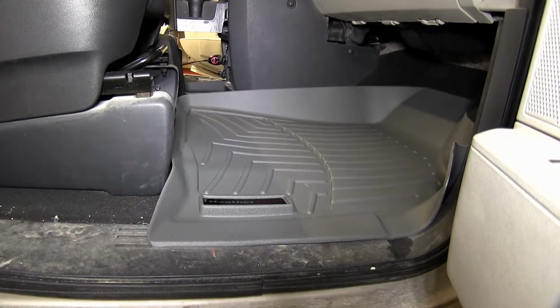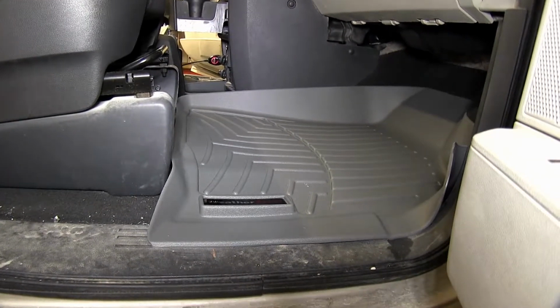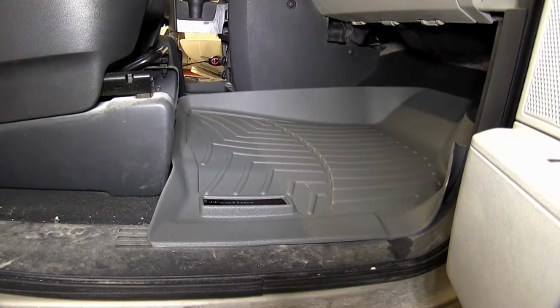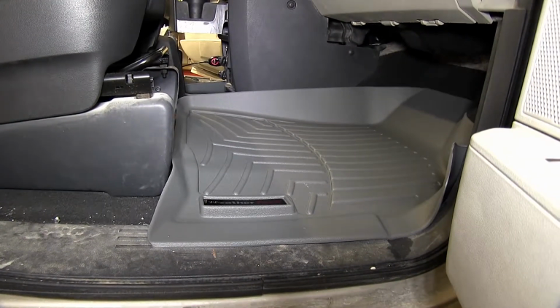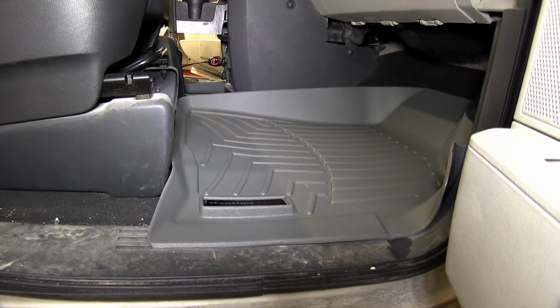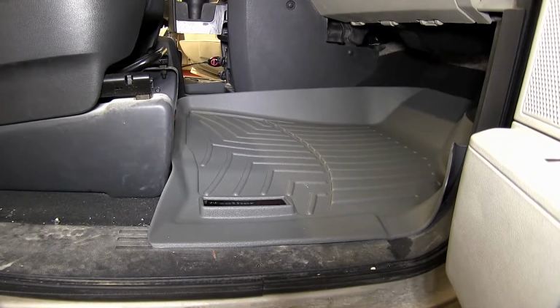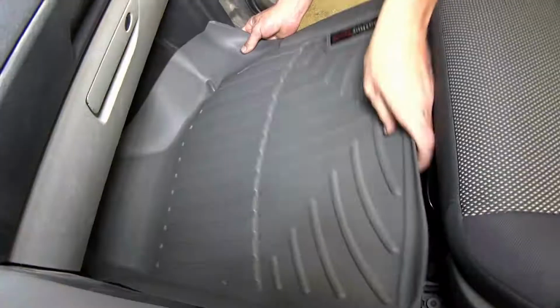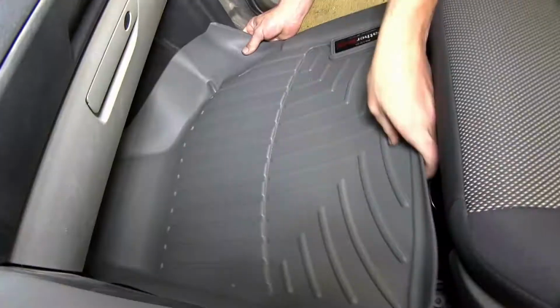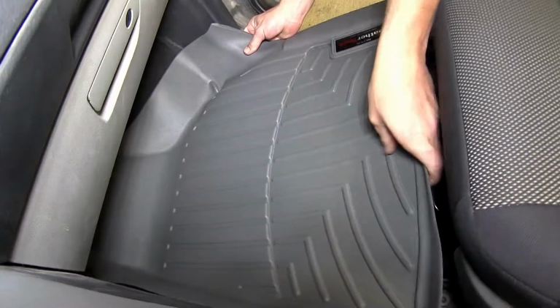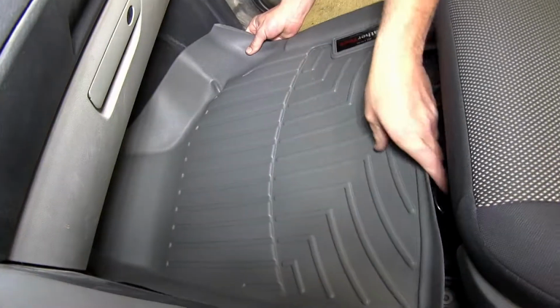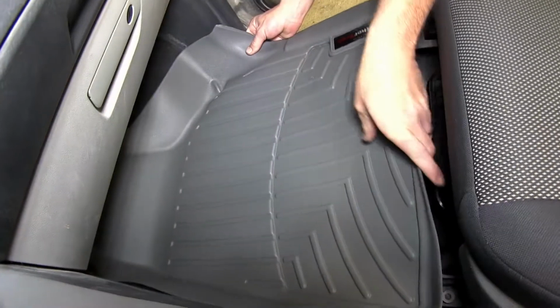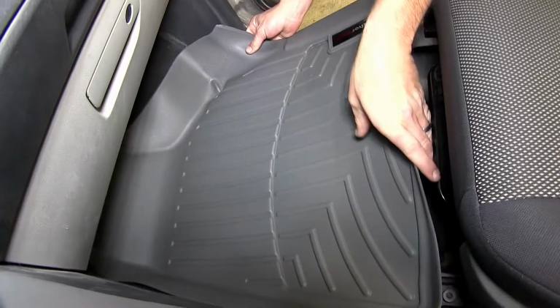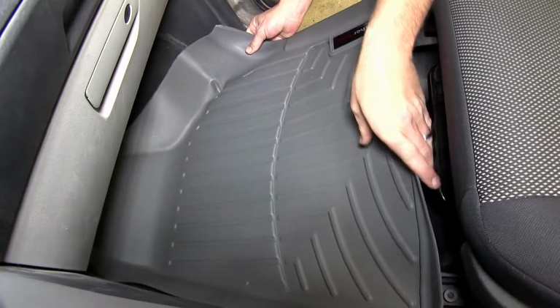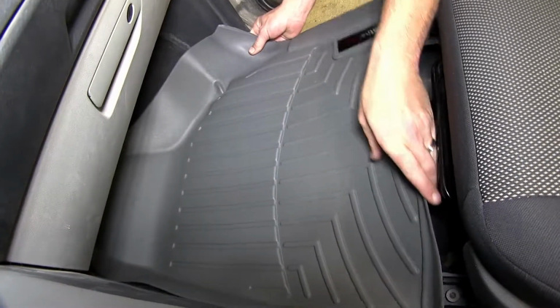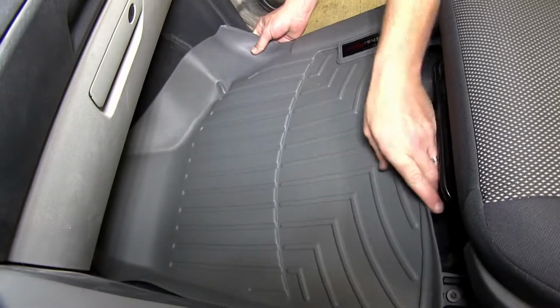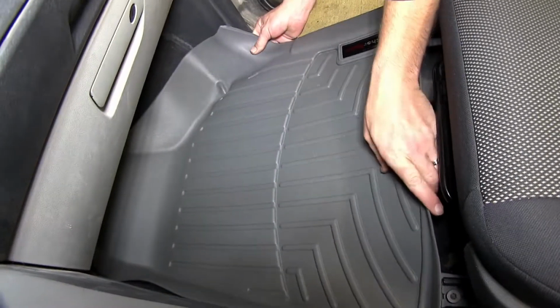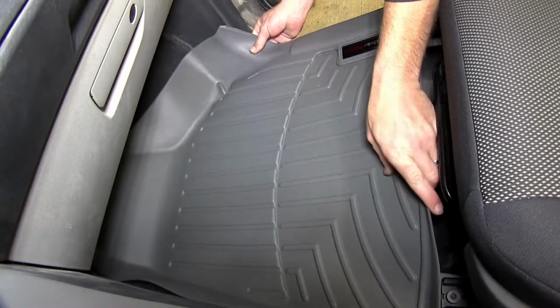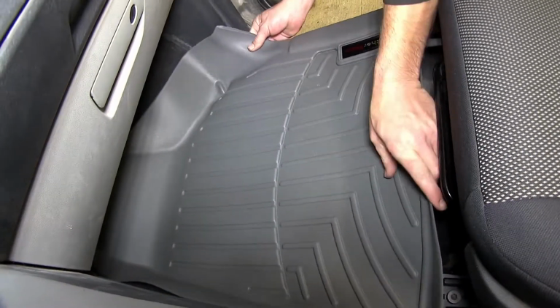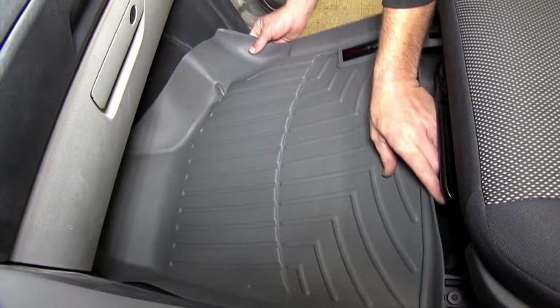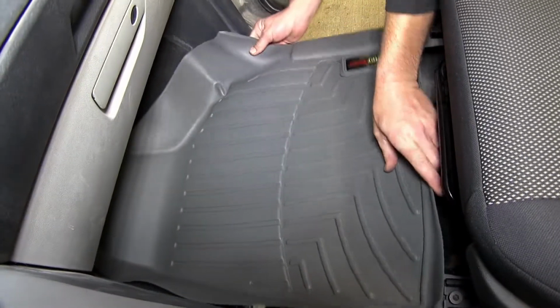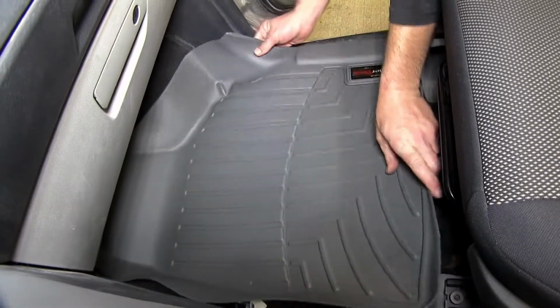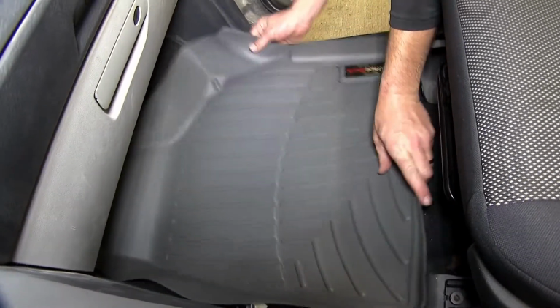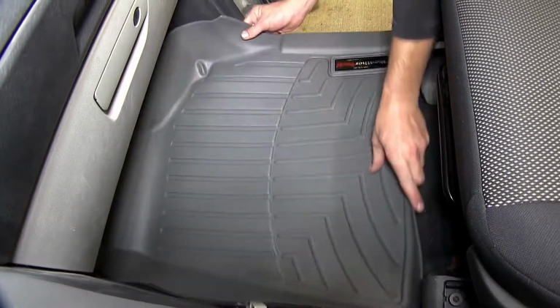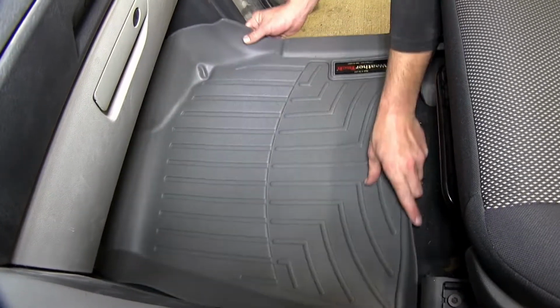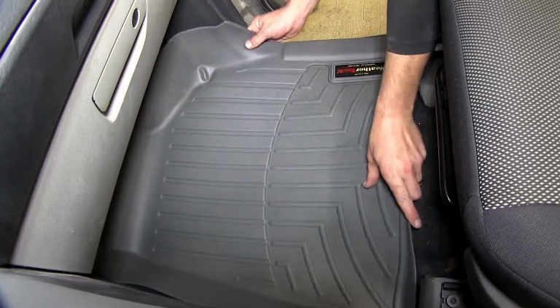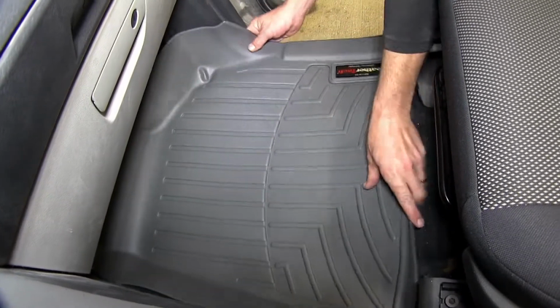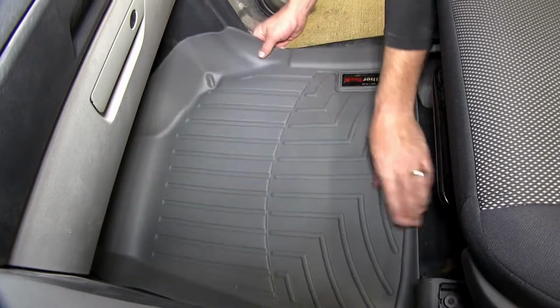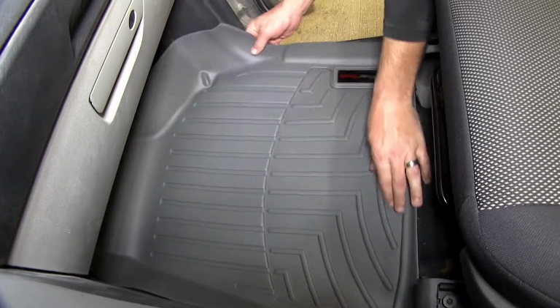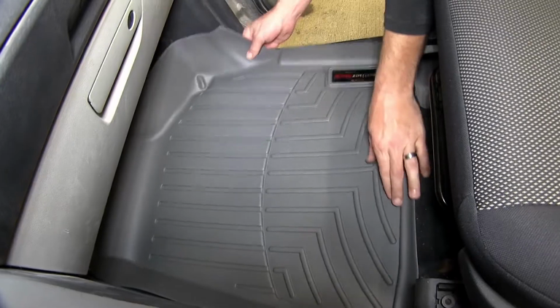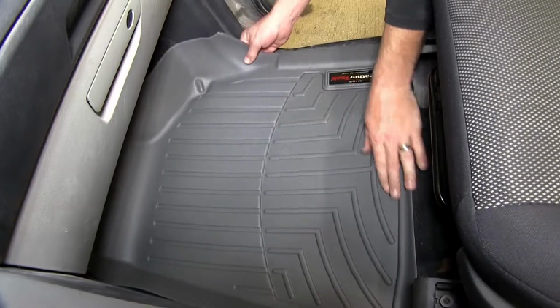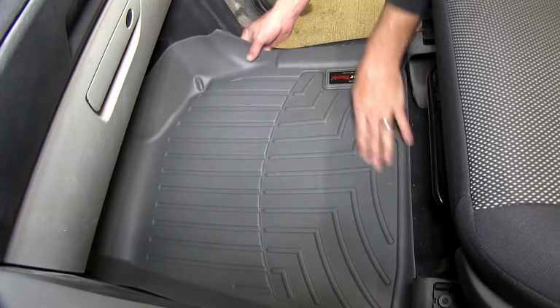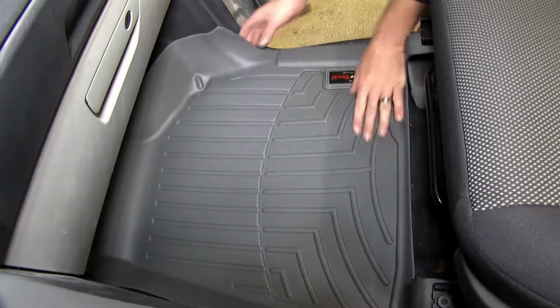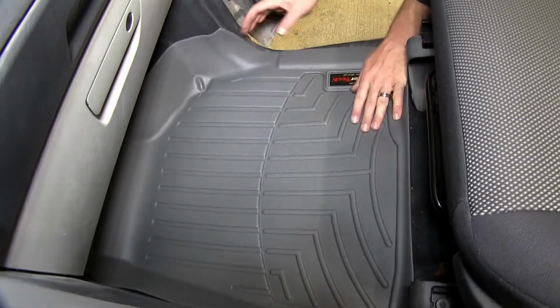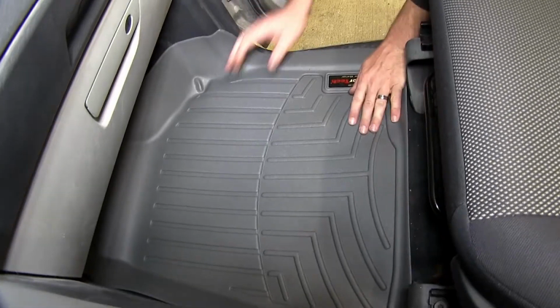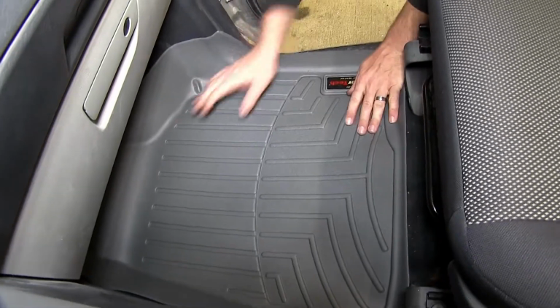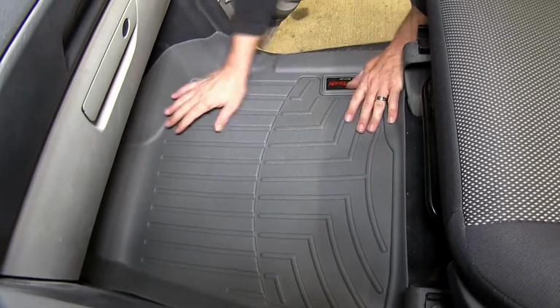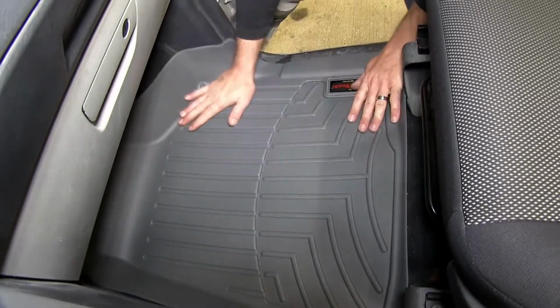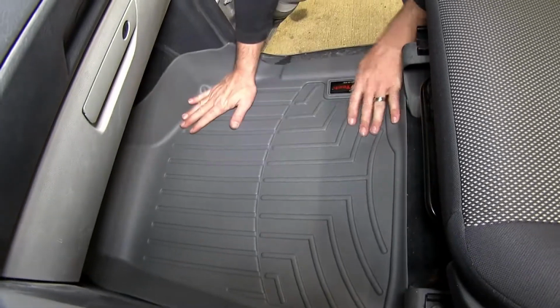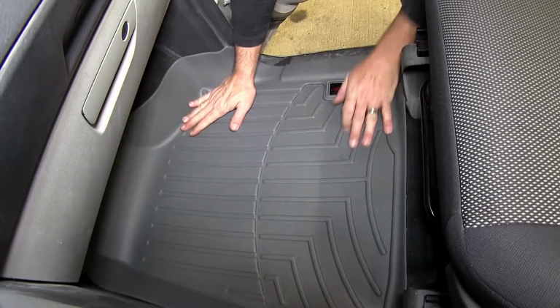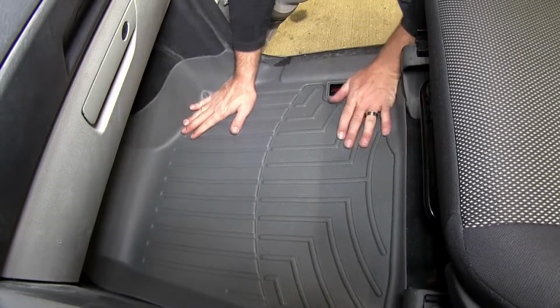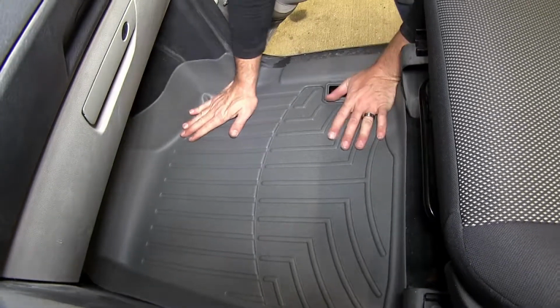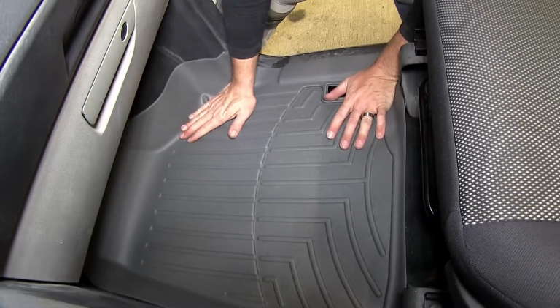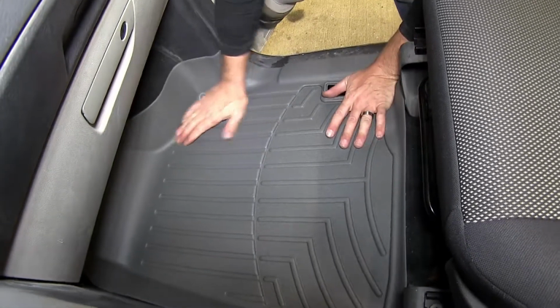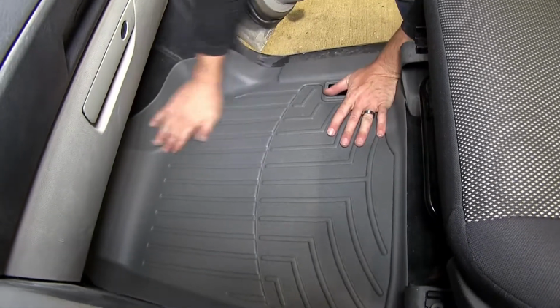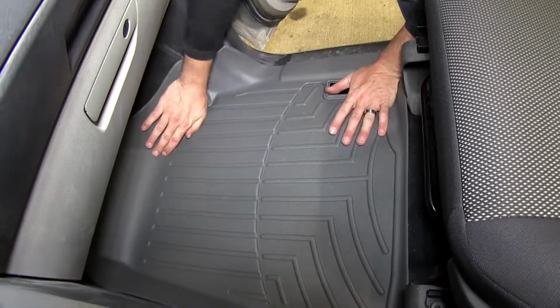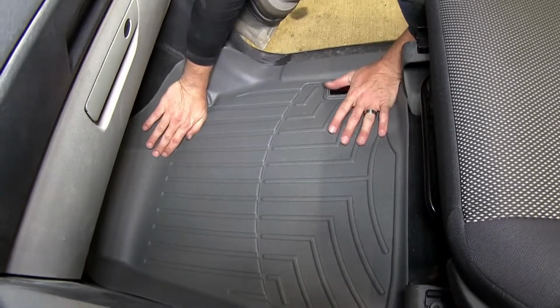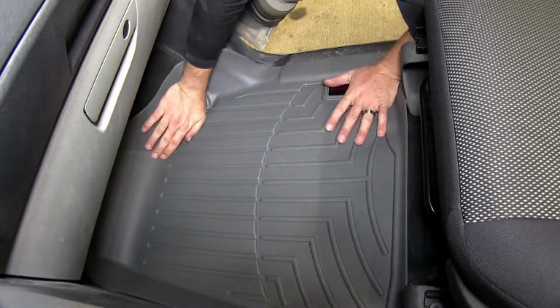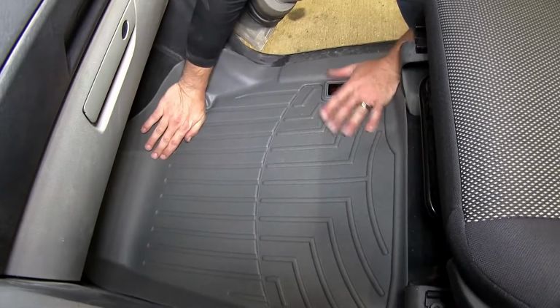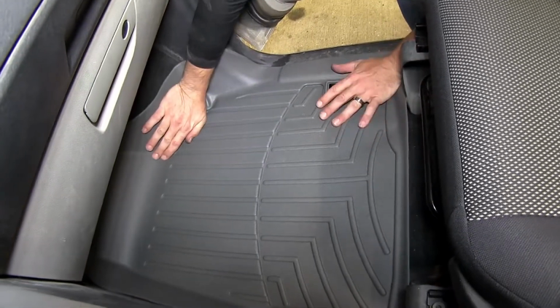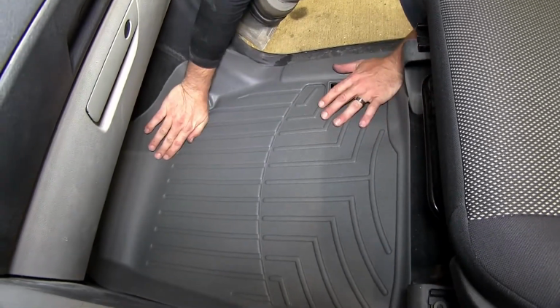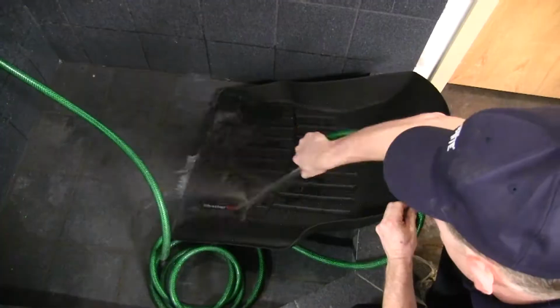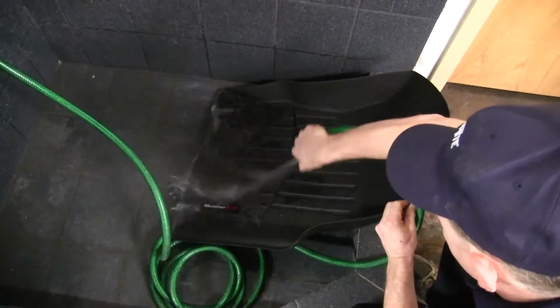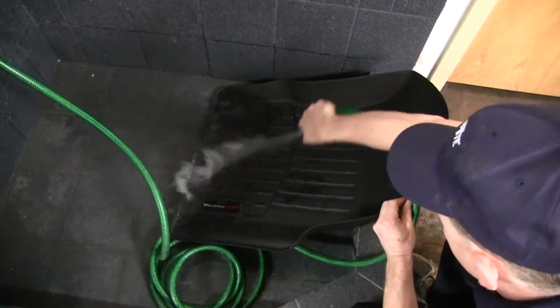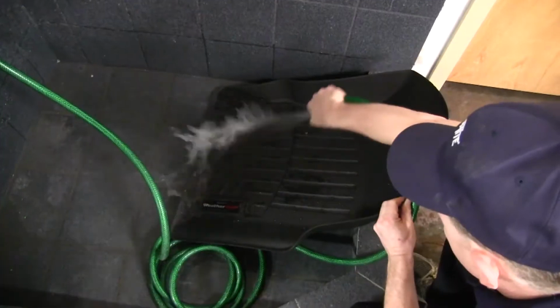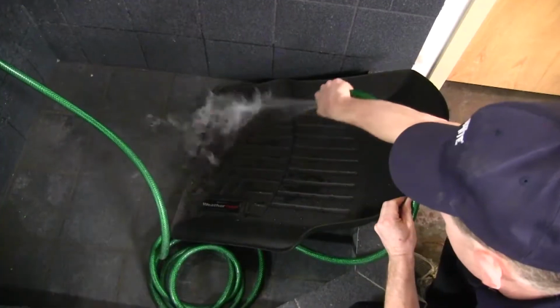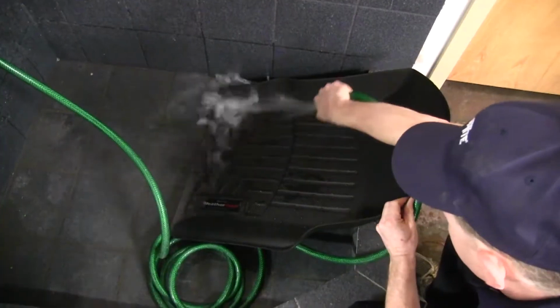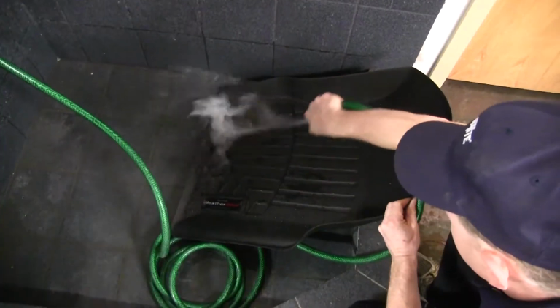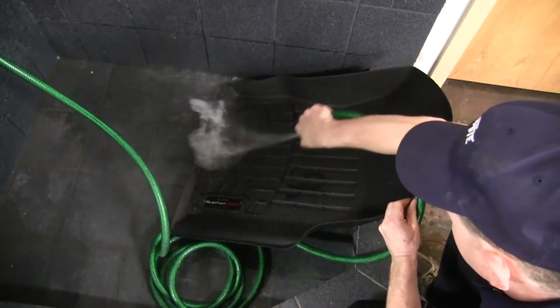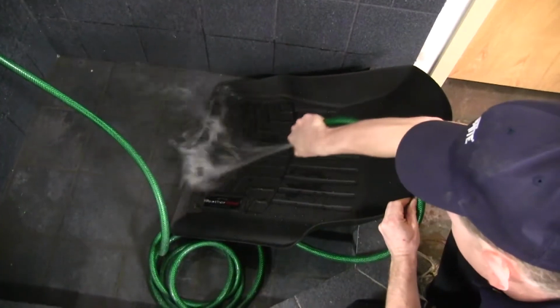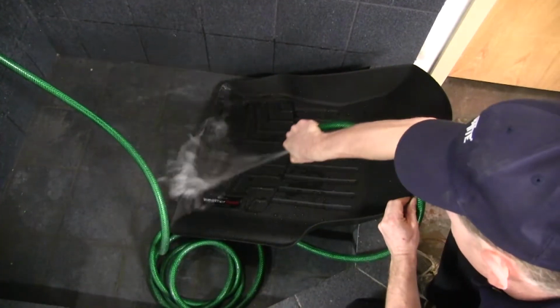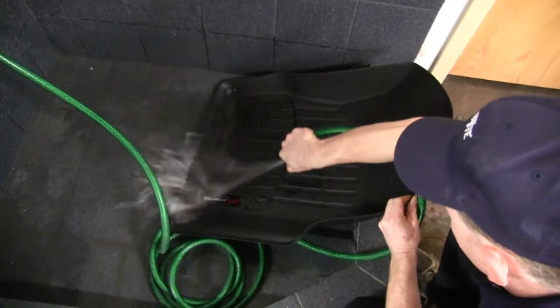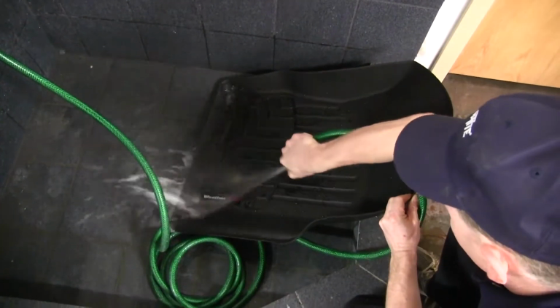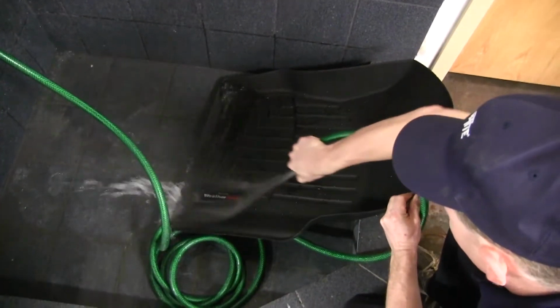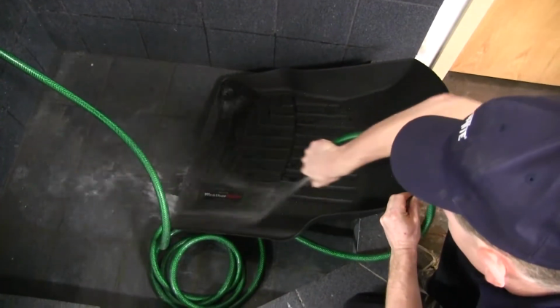One more great feature about the WeatherTech floor mat is it's easy to install, and it can also easily be removed and cleaned and washed with soap and water.